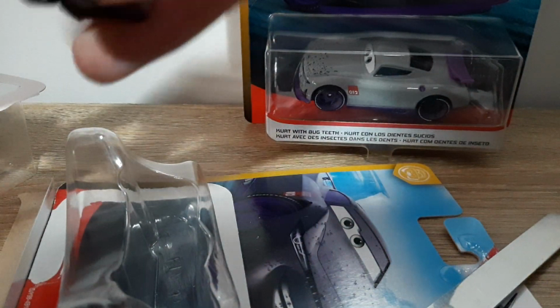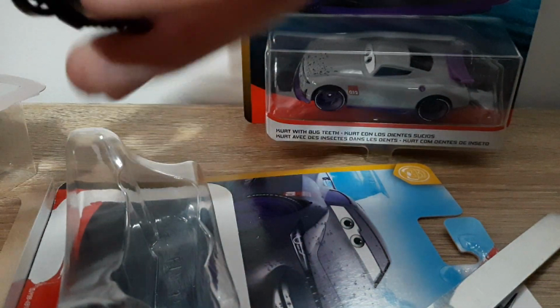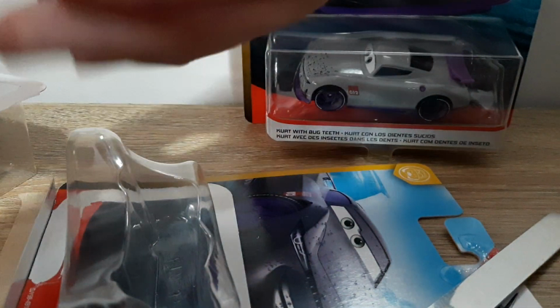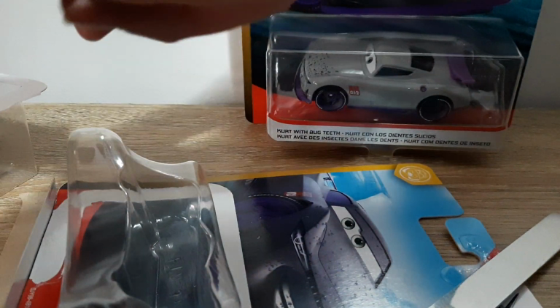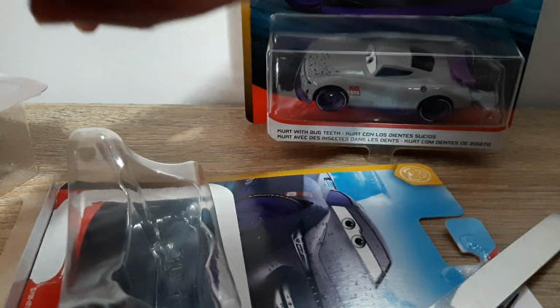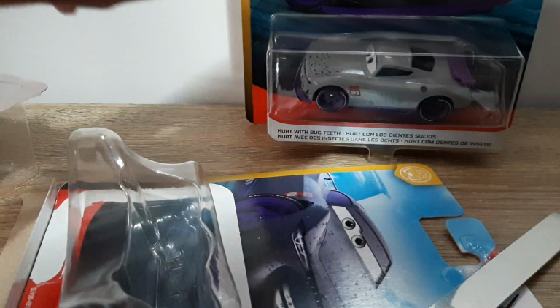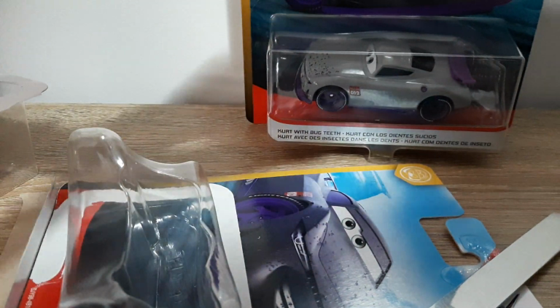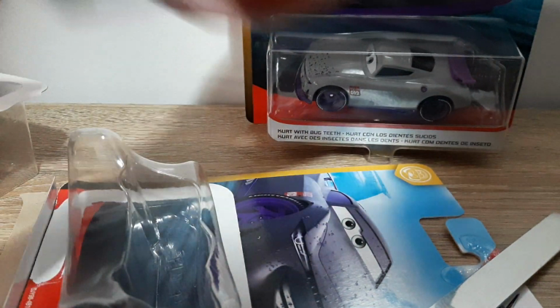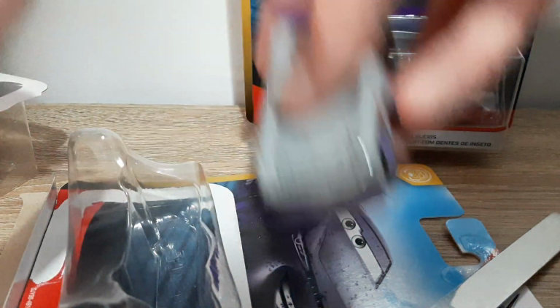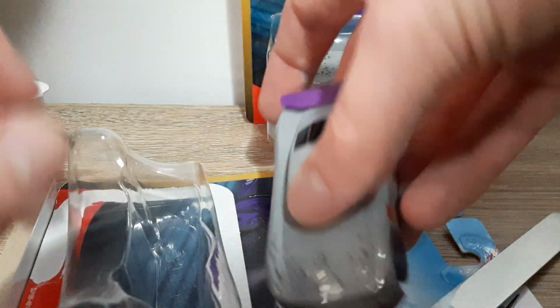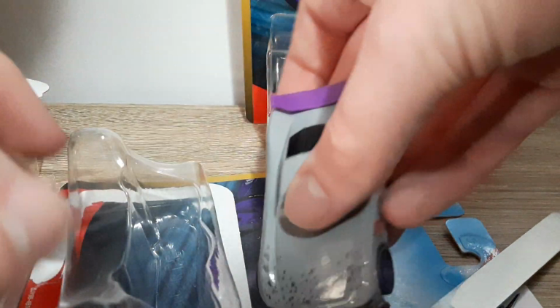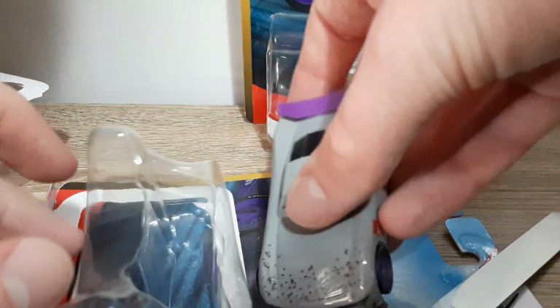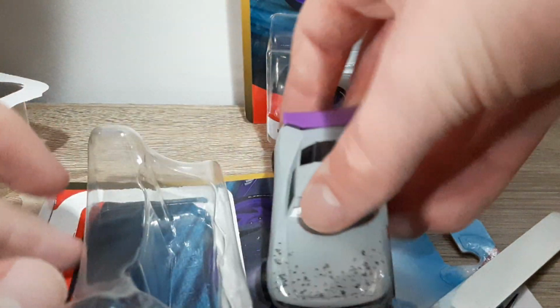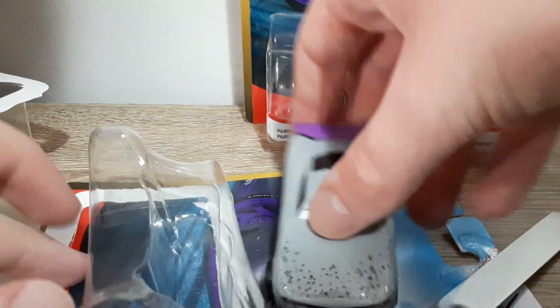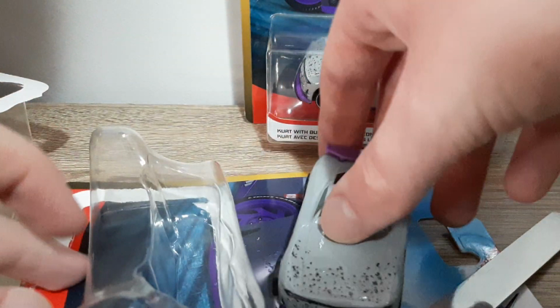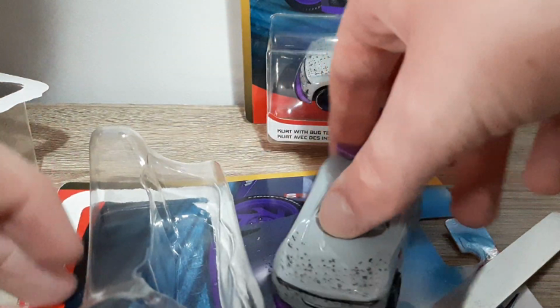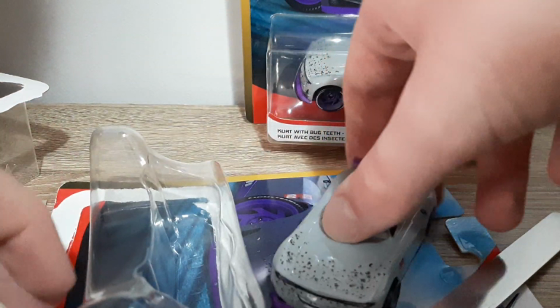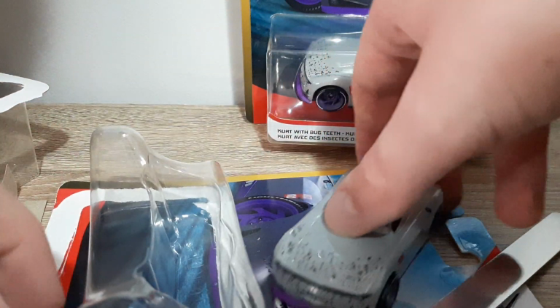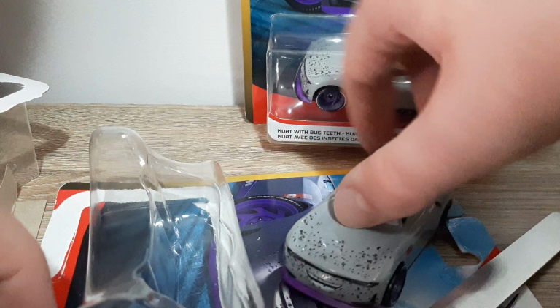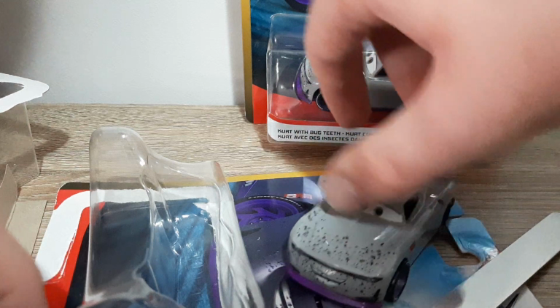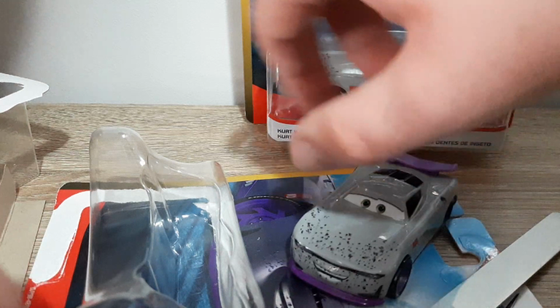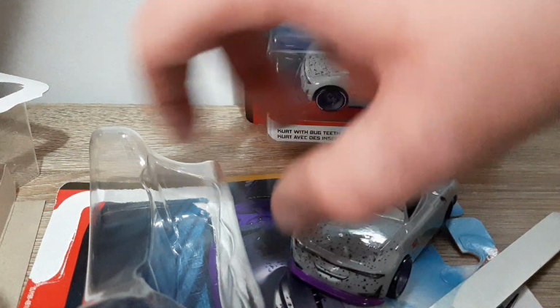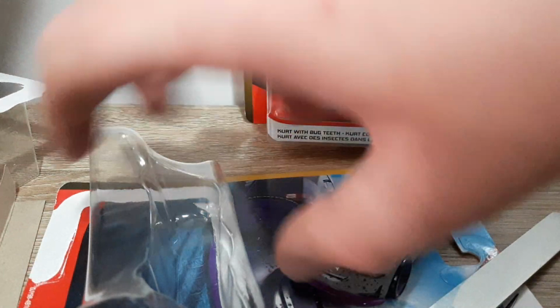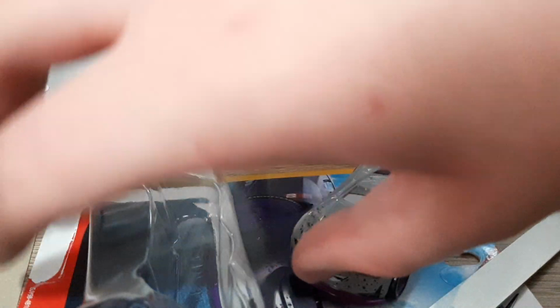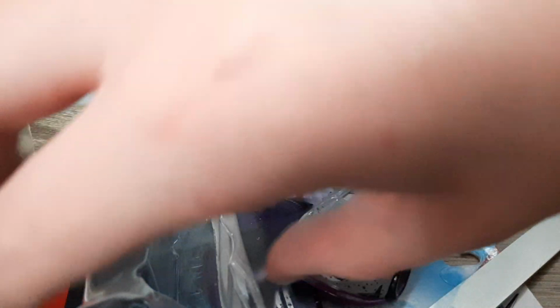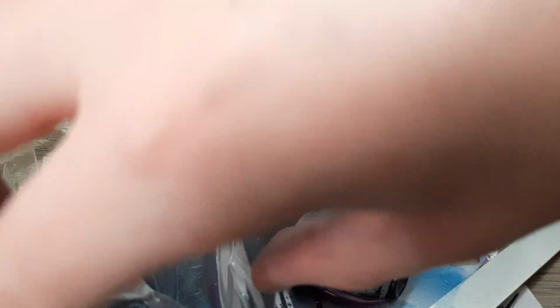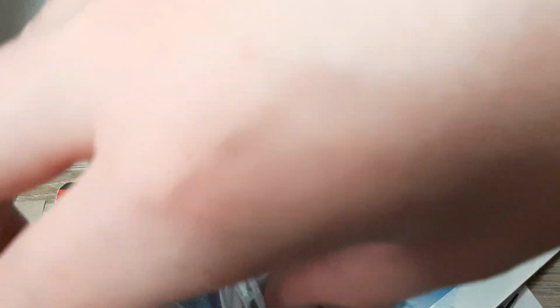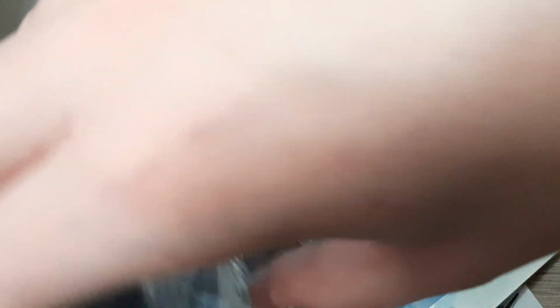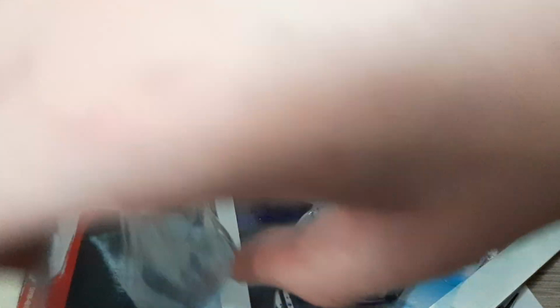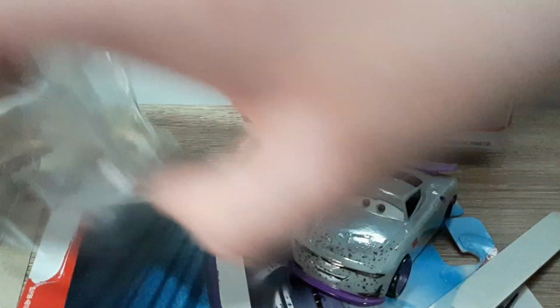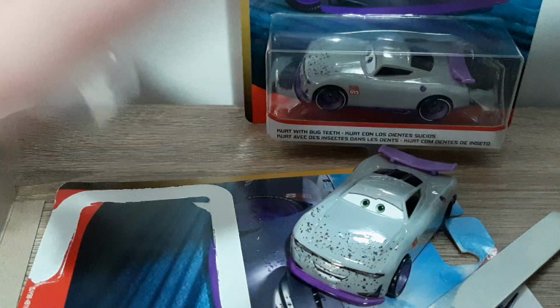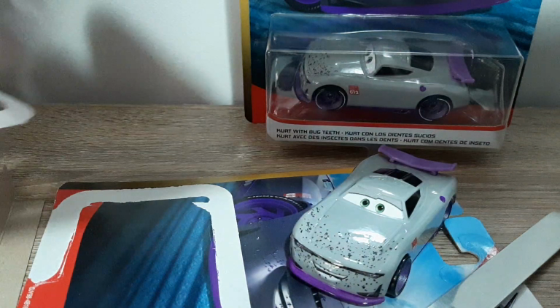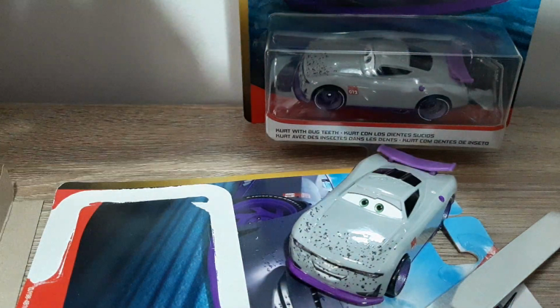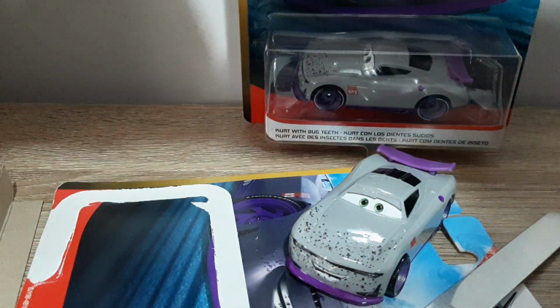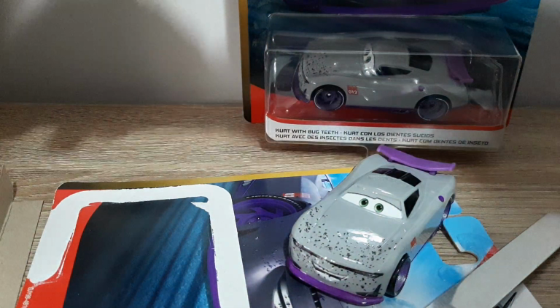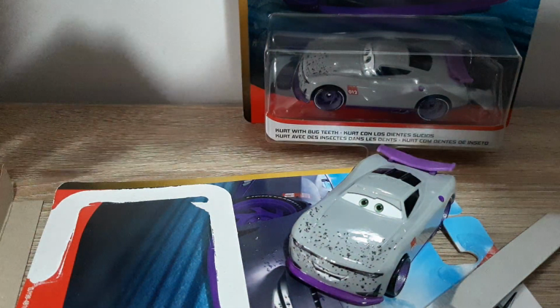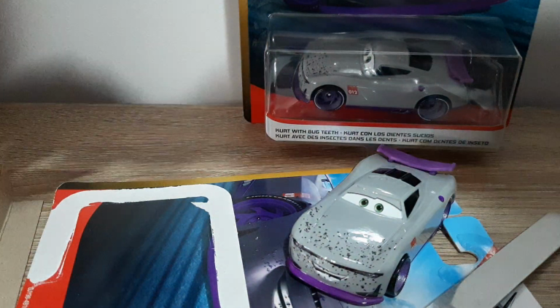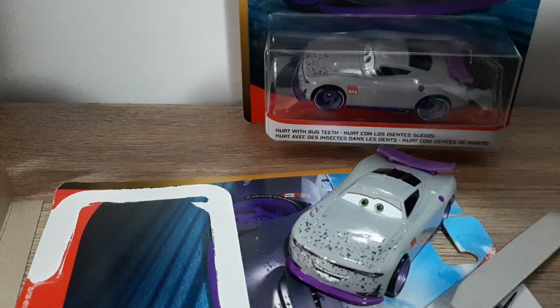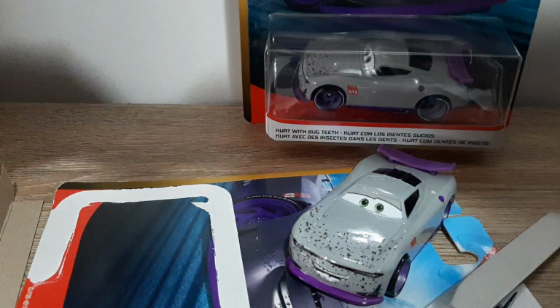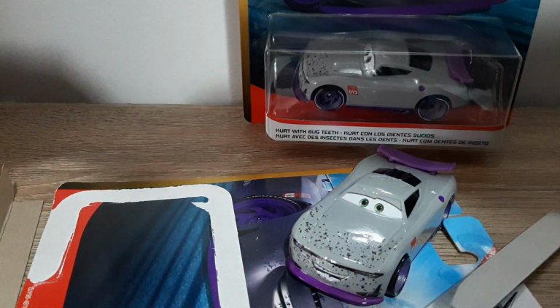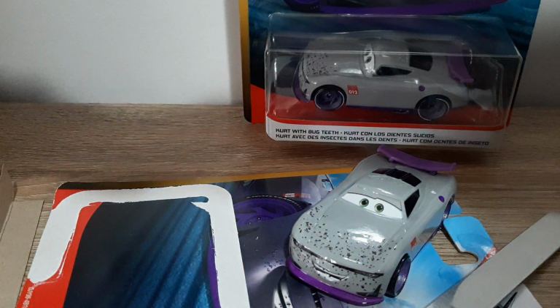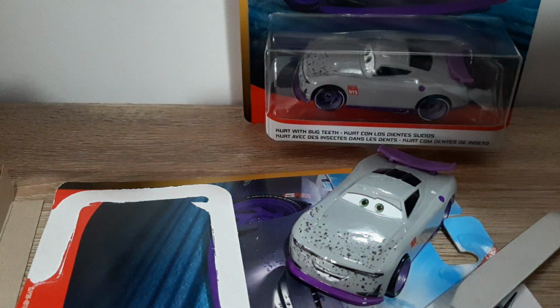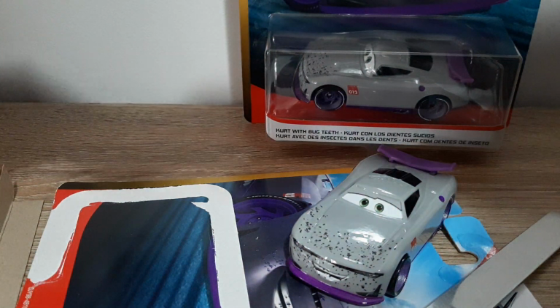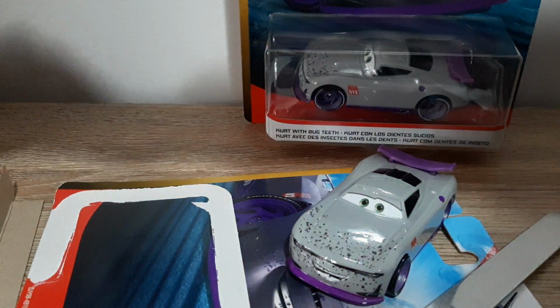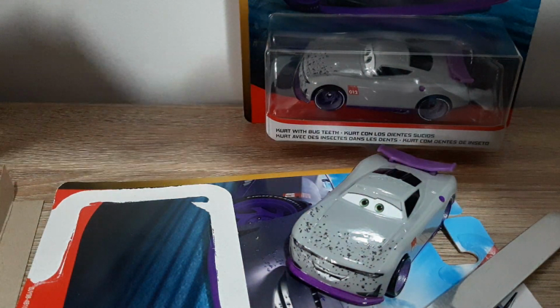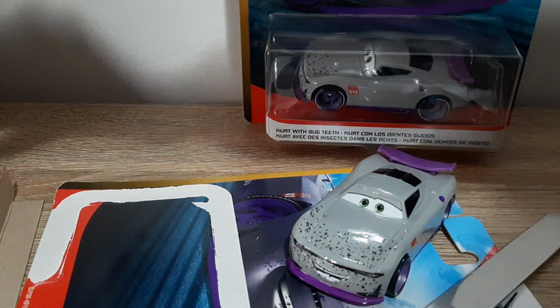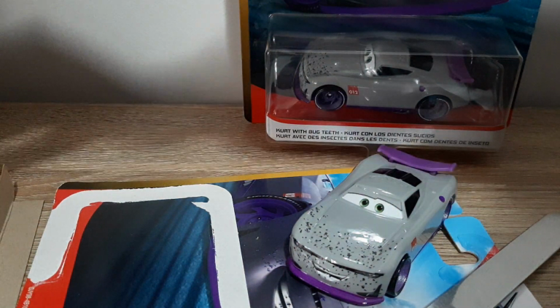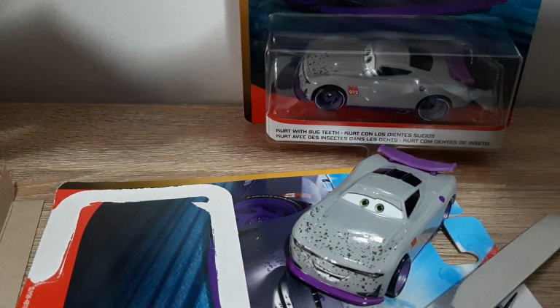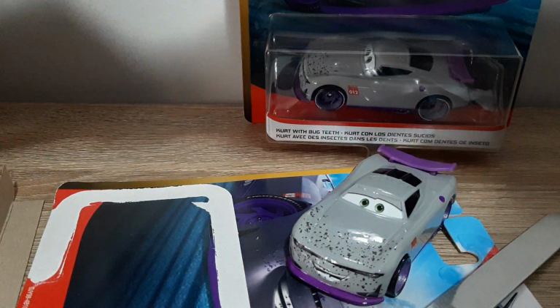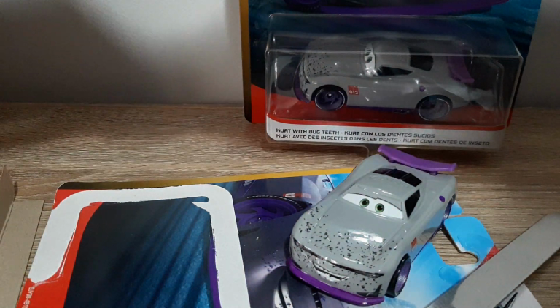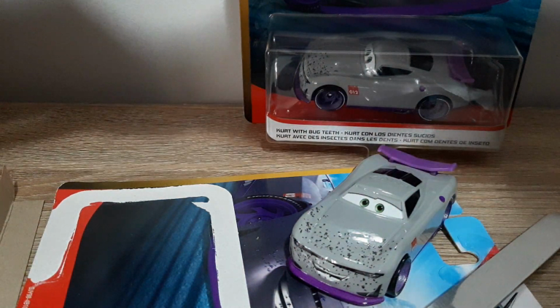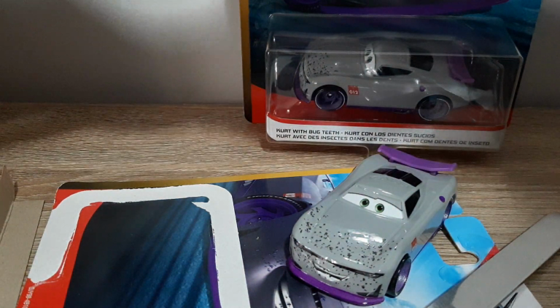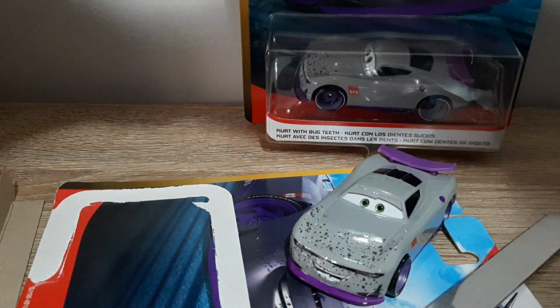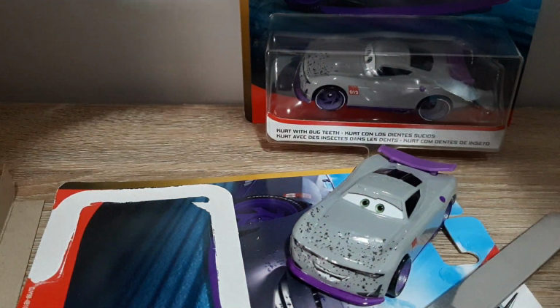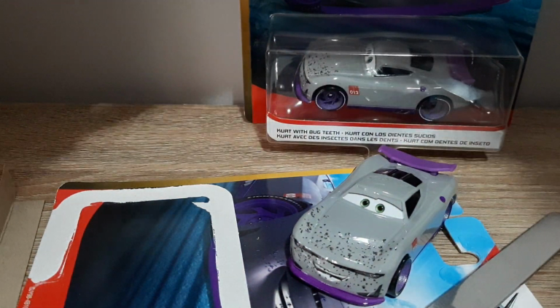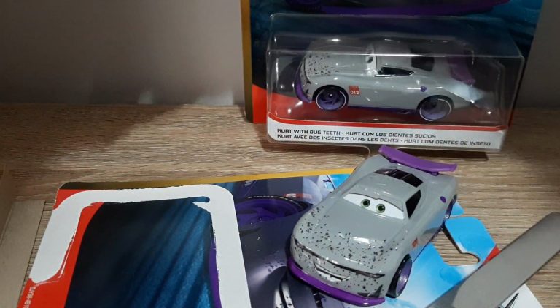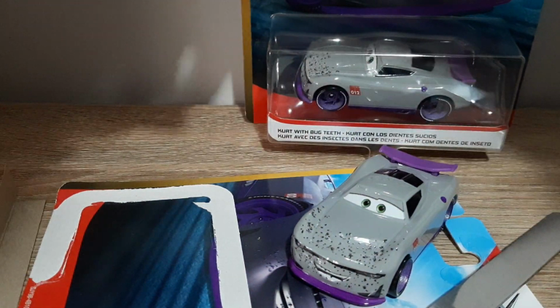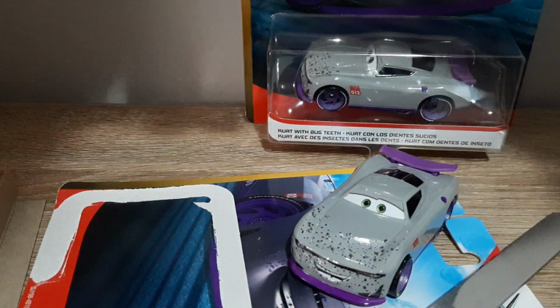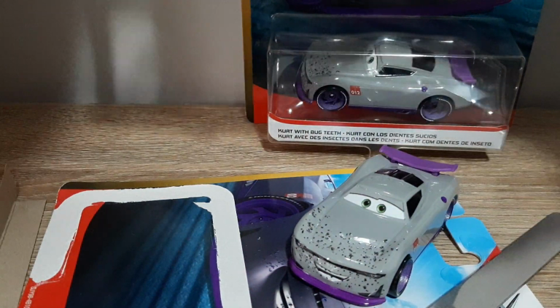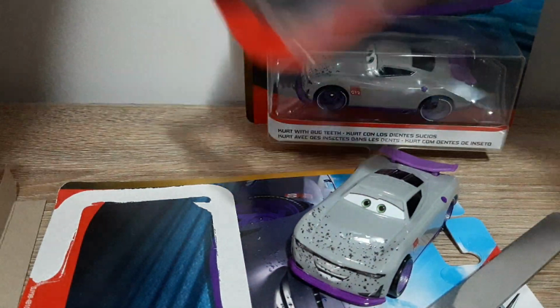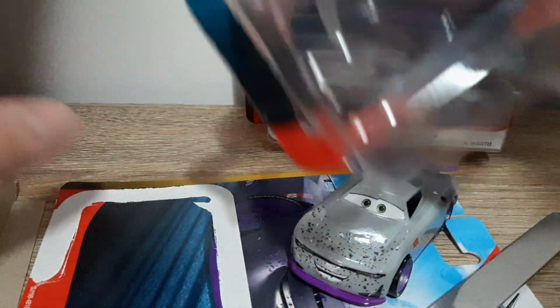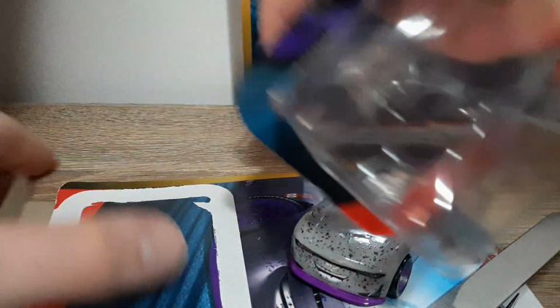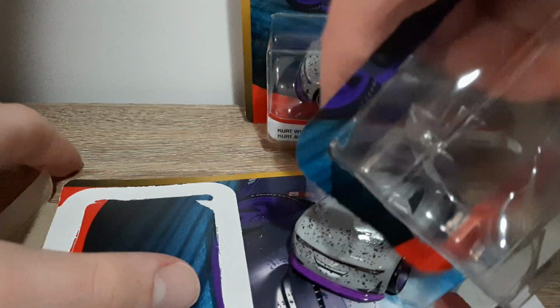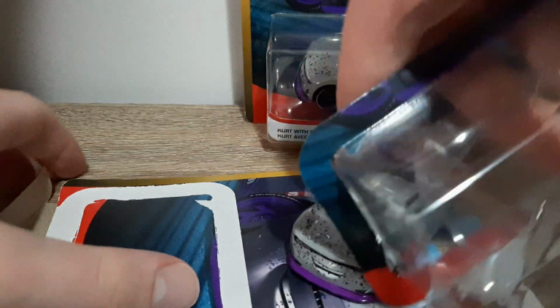Here is the big man himself — Kurt with Bug Teeth. Let's get the packaging out of the way.